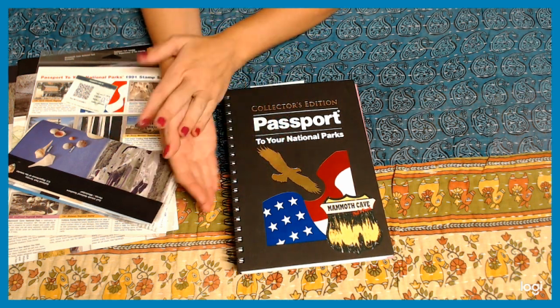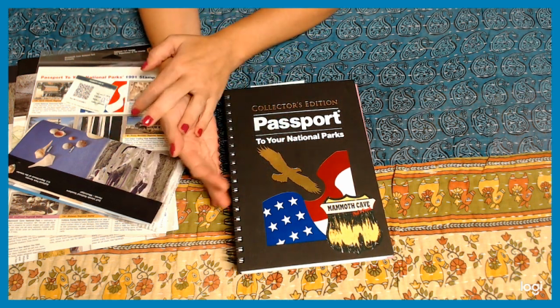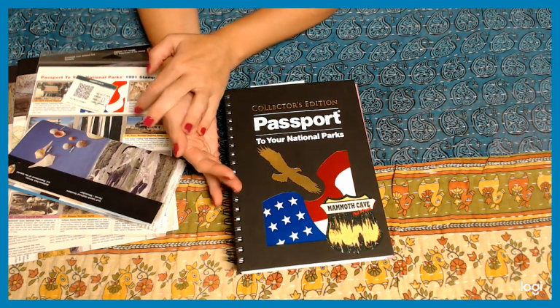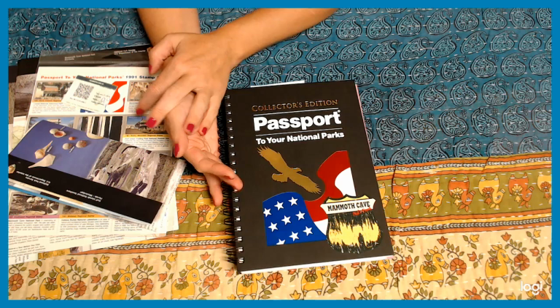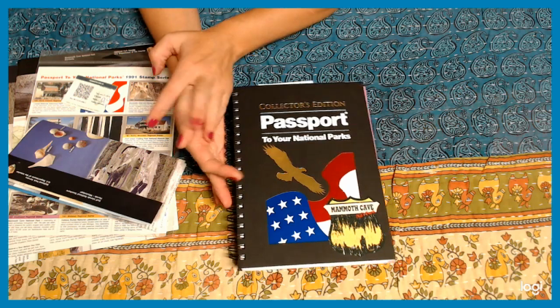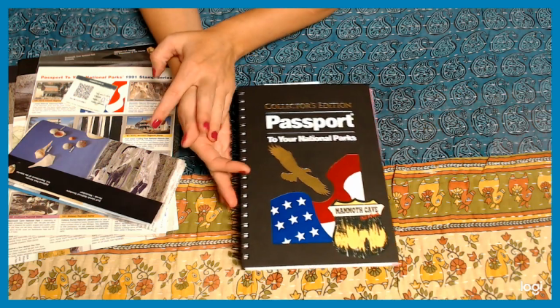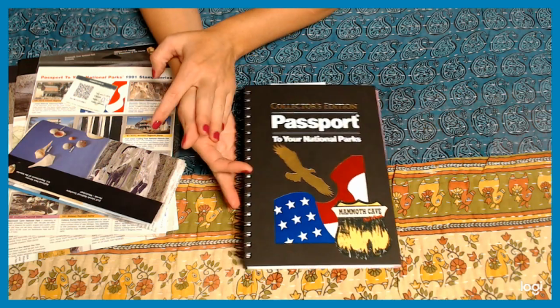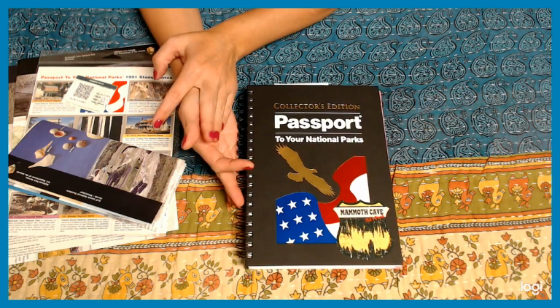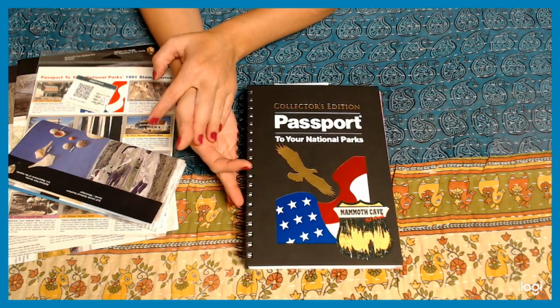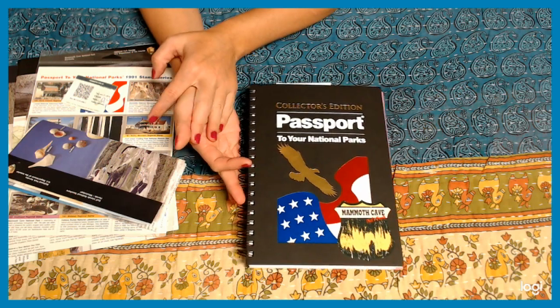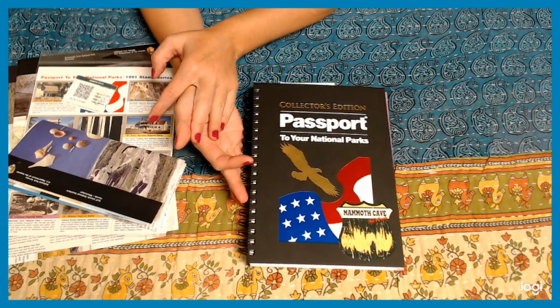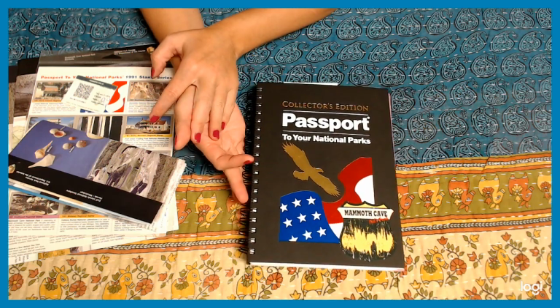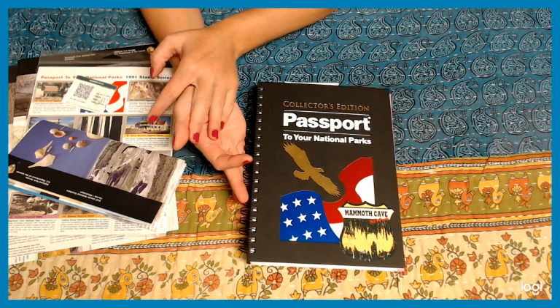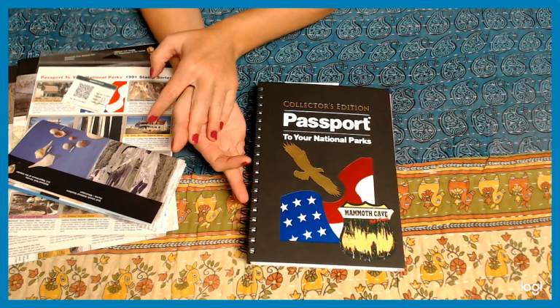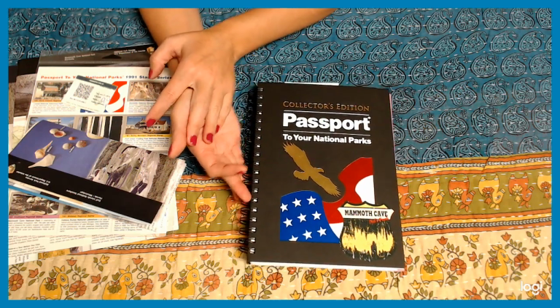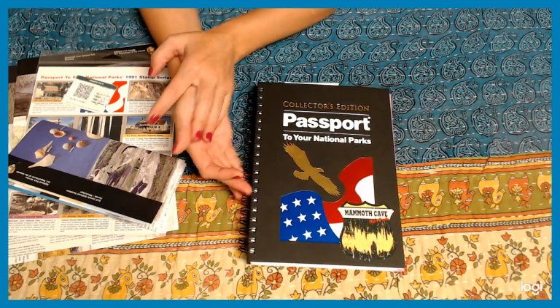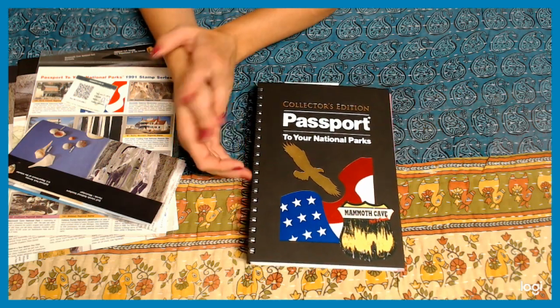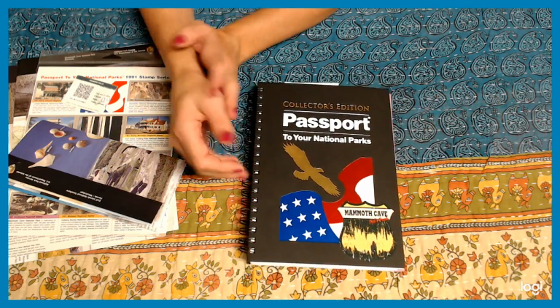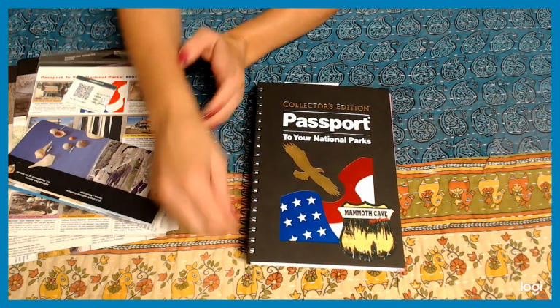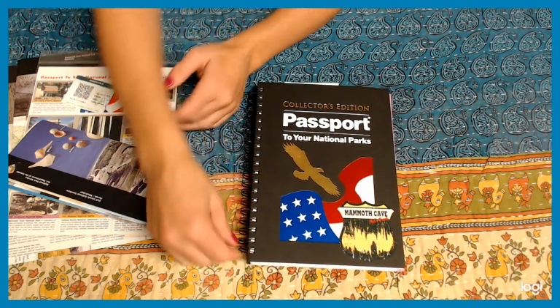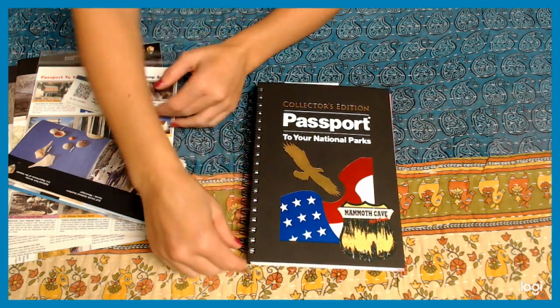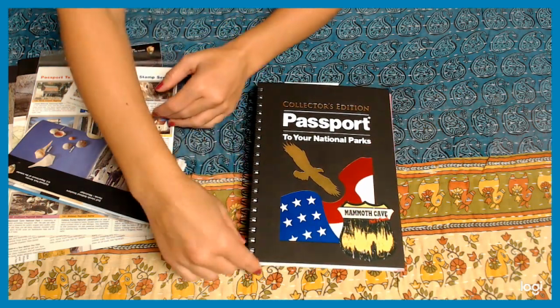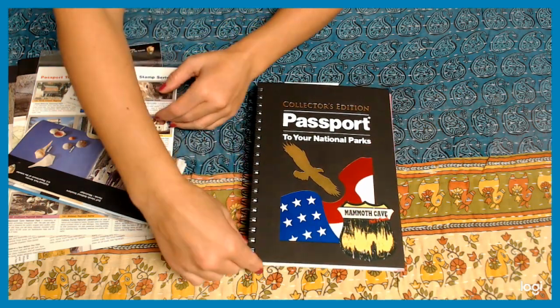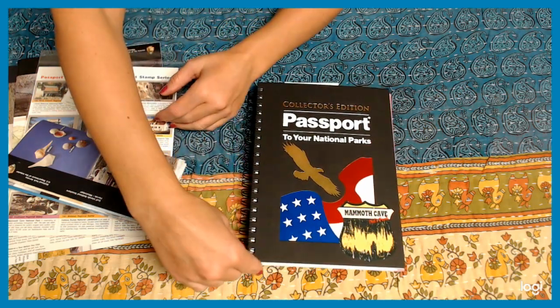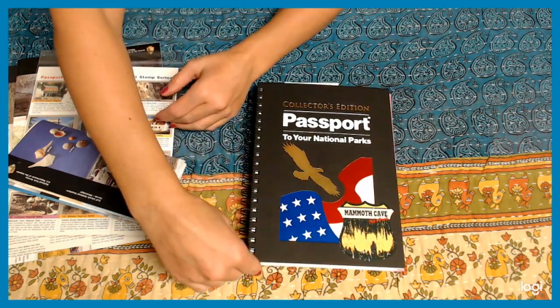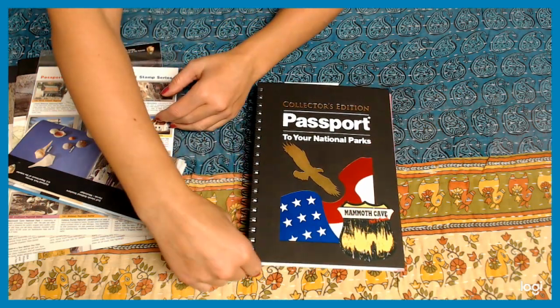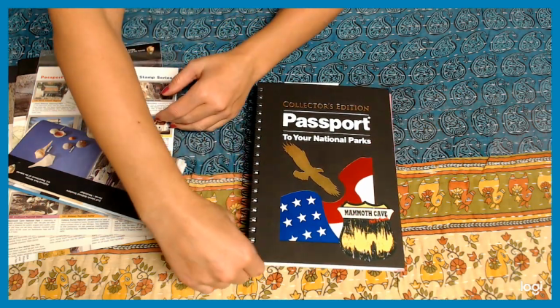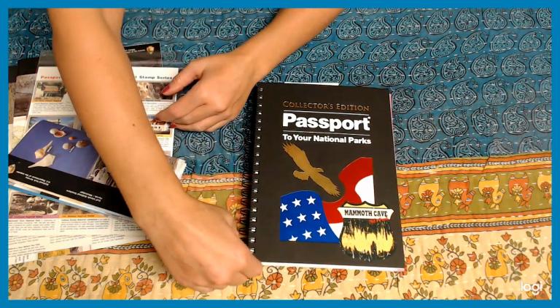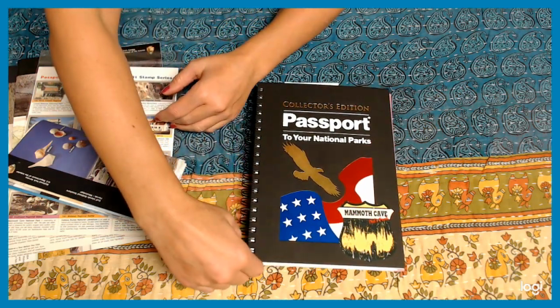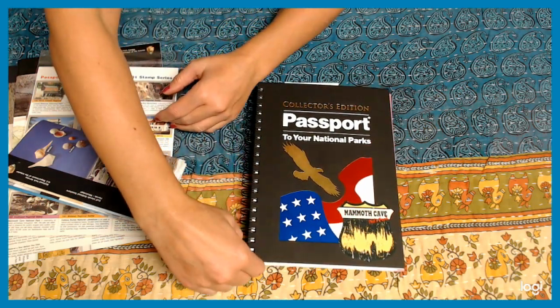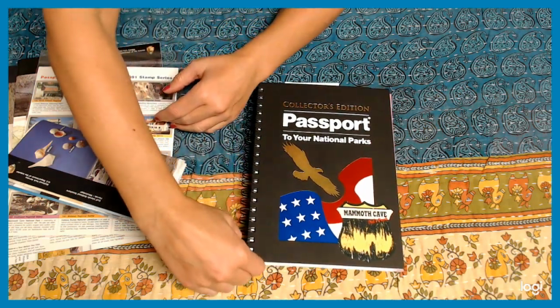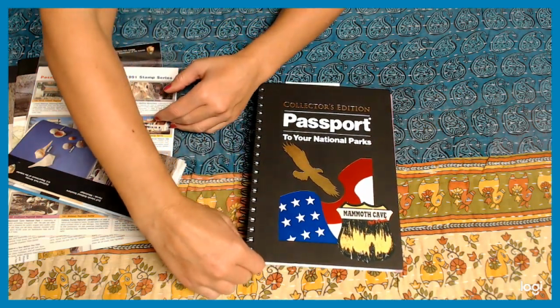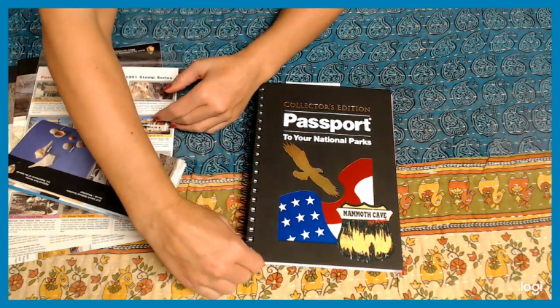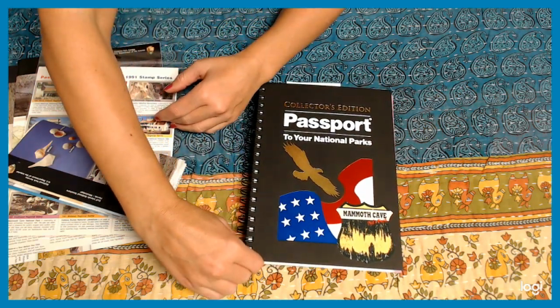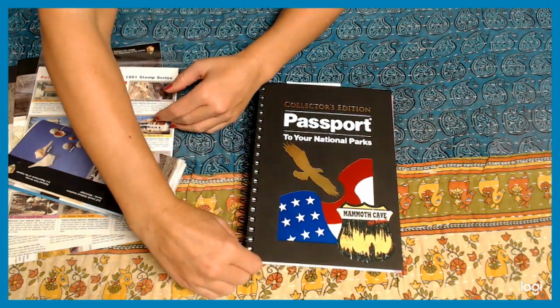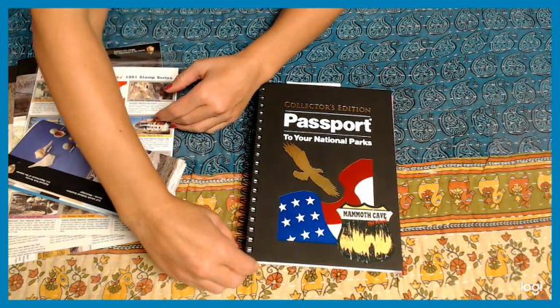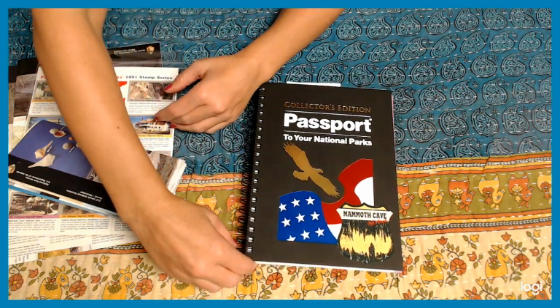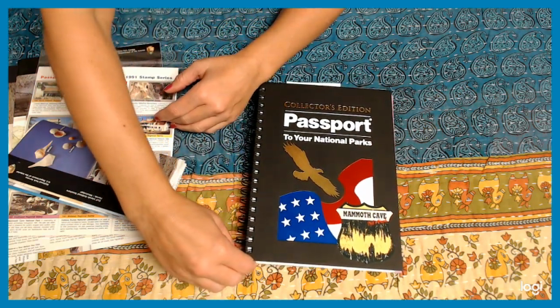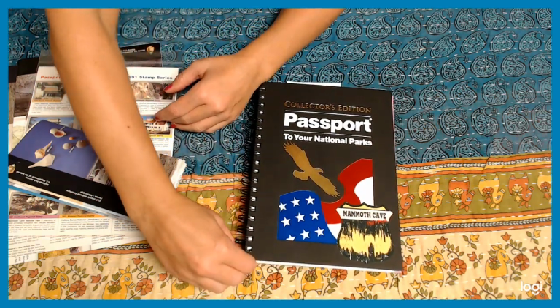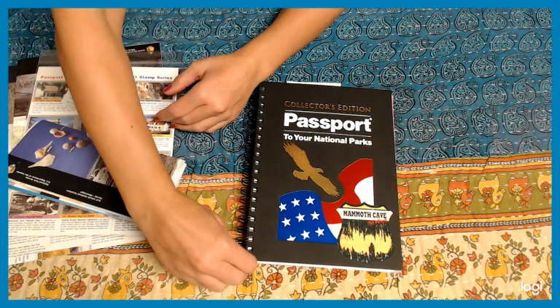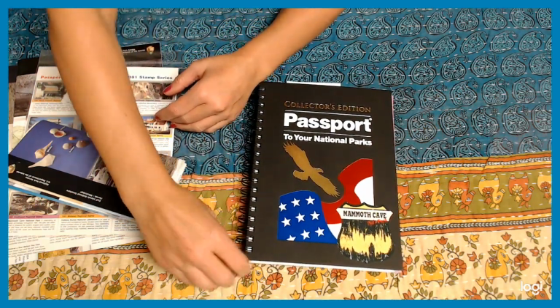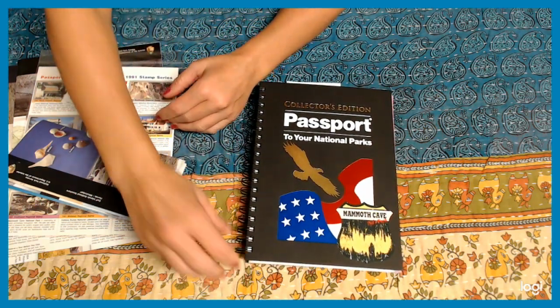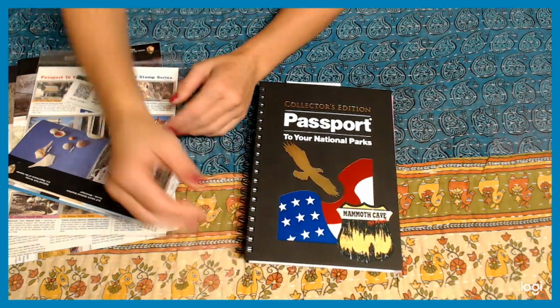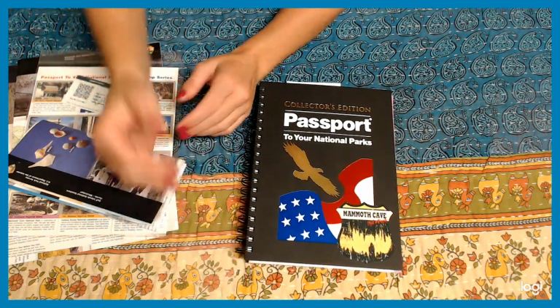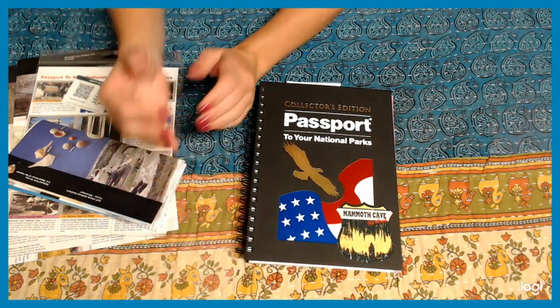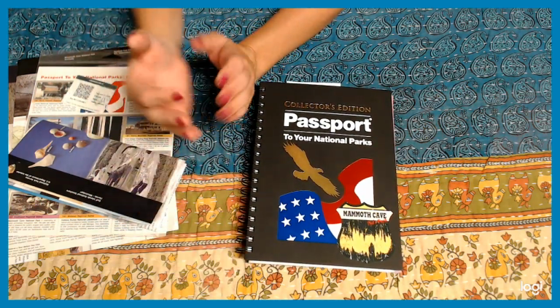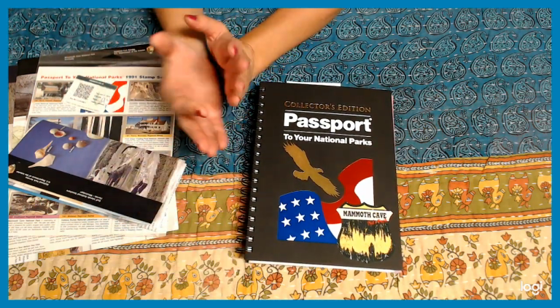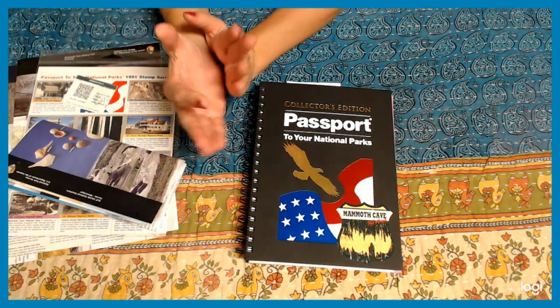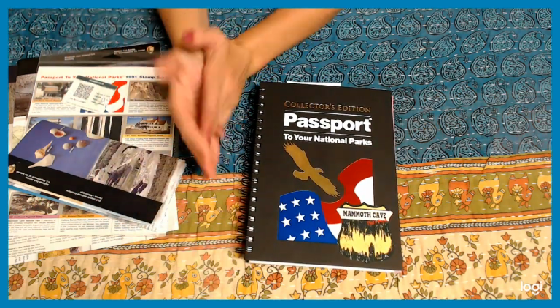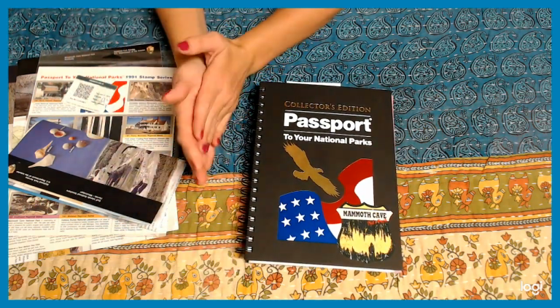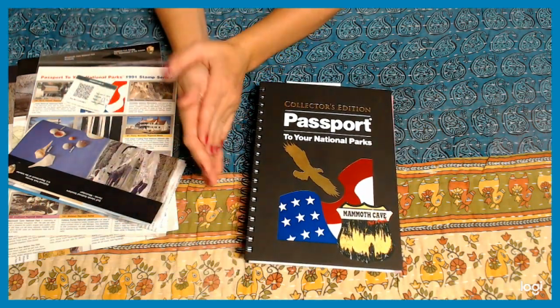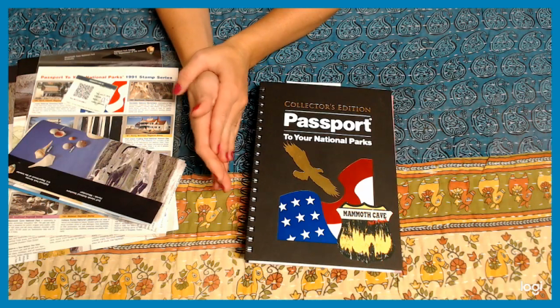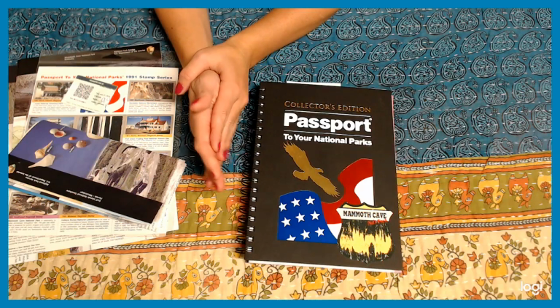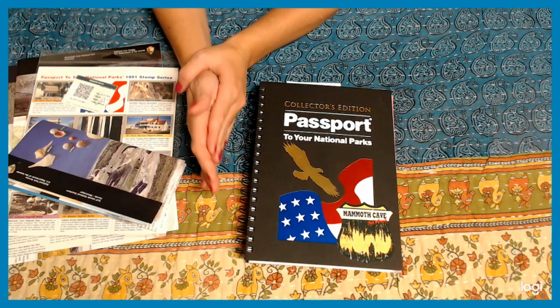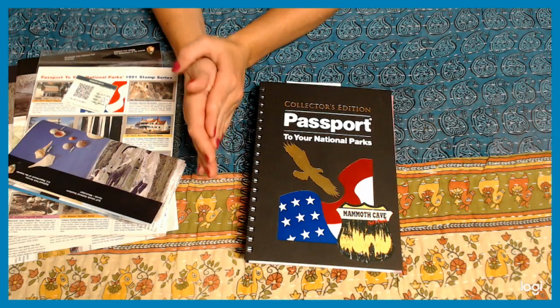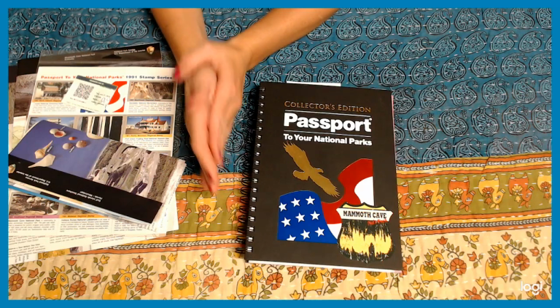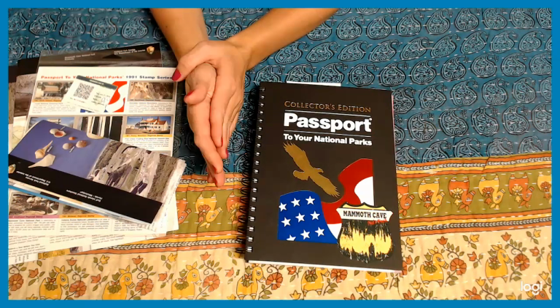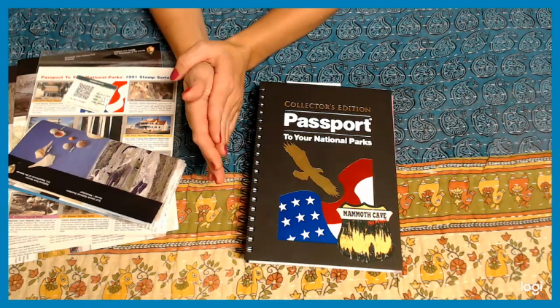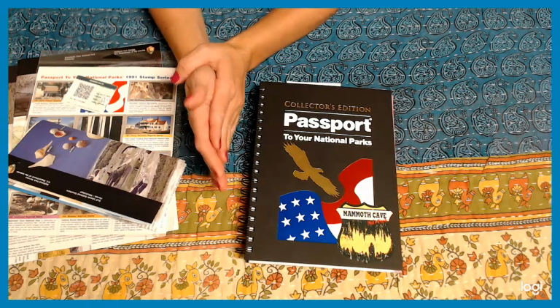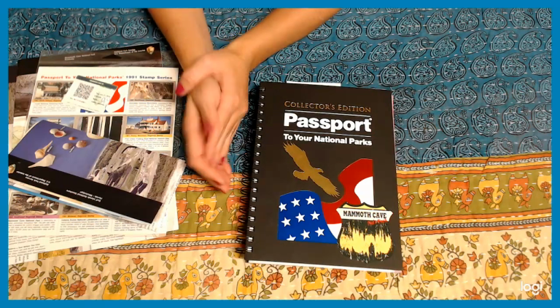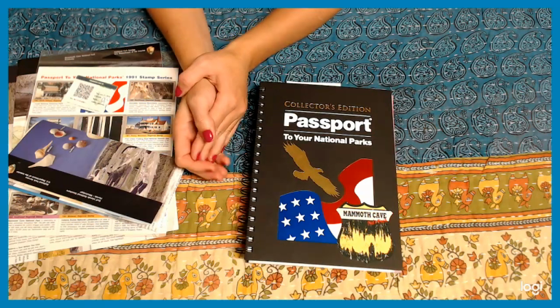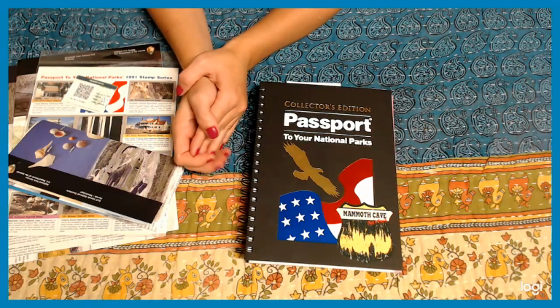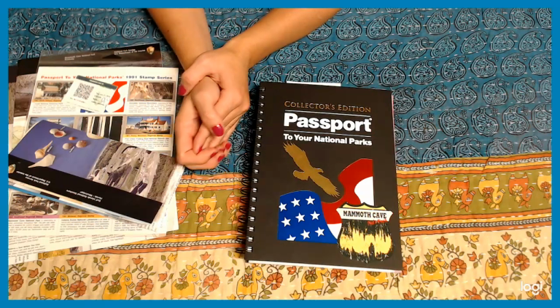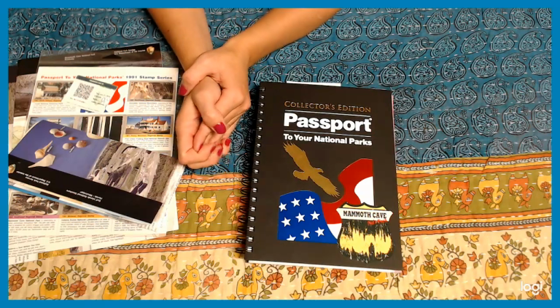I wanted to share with you guys in this quick video one of the things I do to record the things I do when I travel.